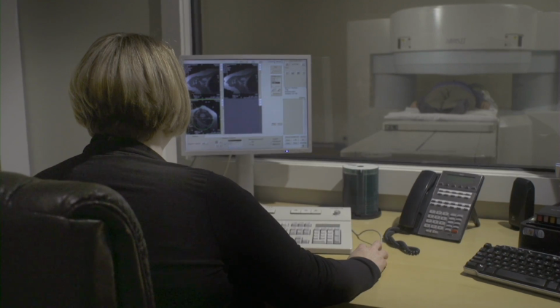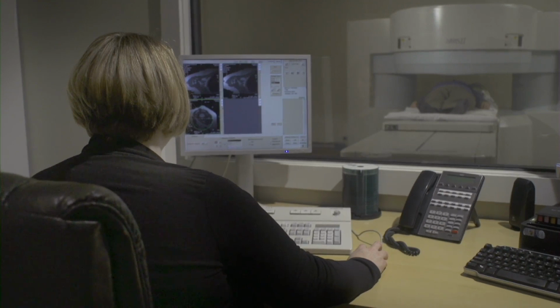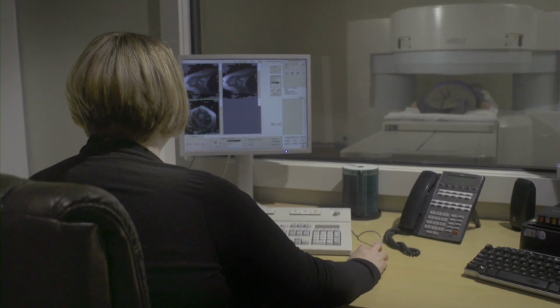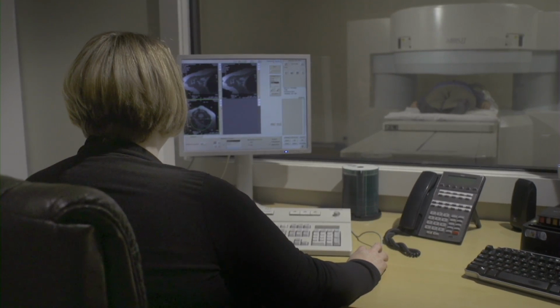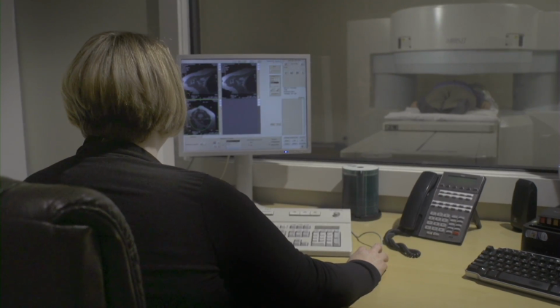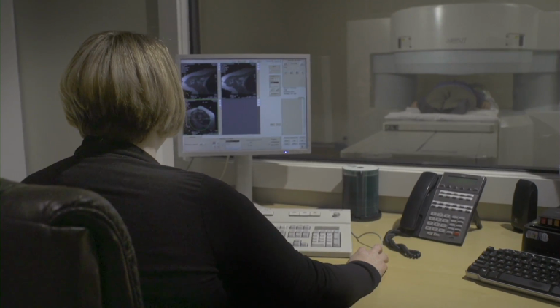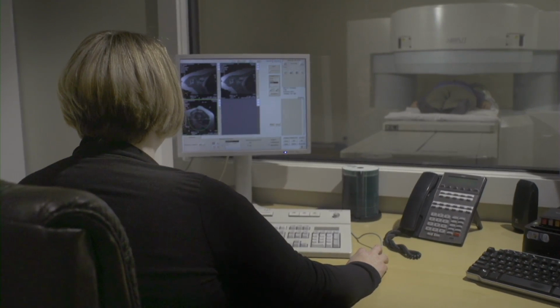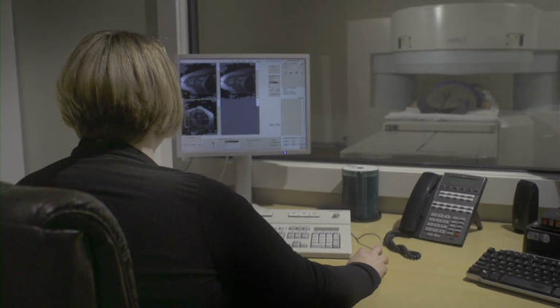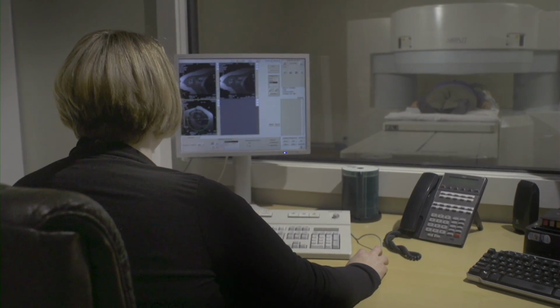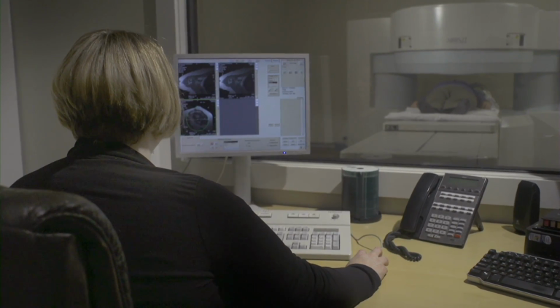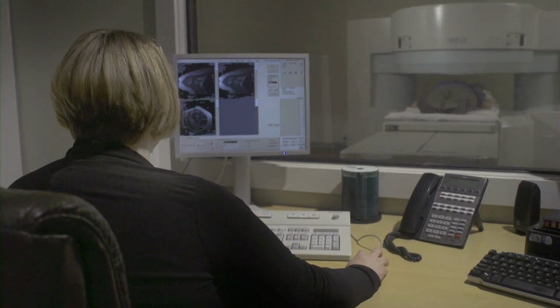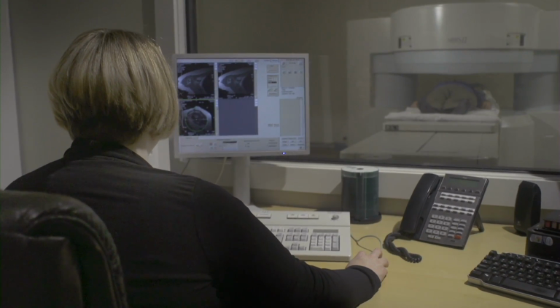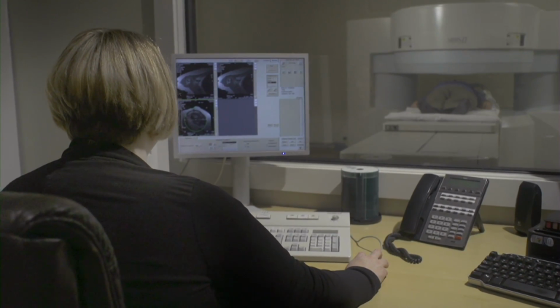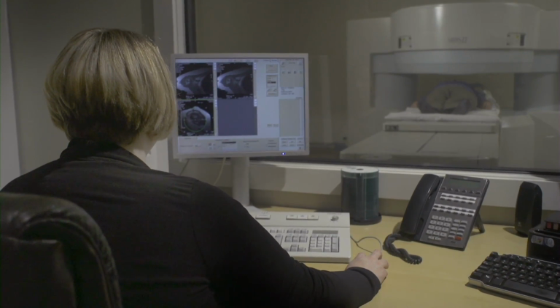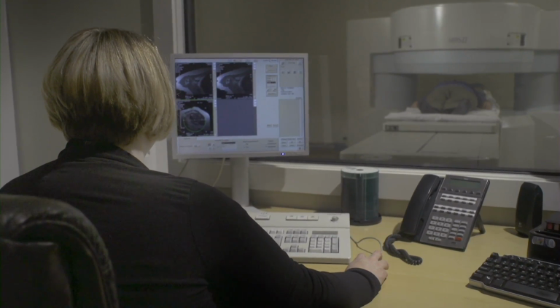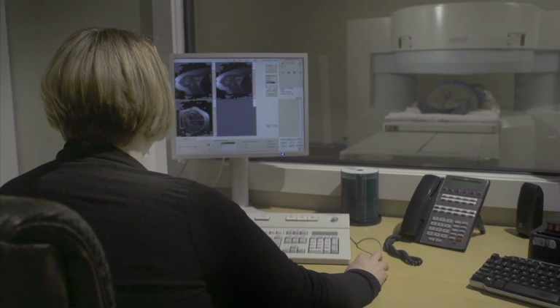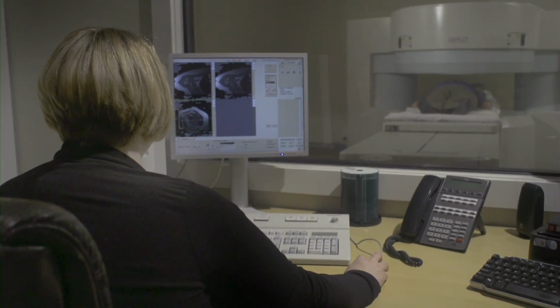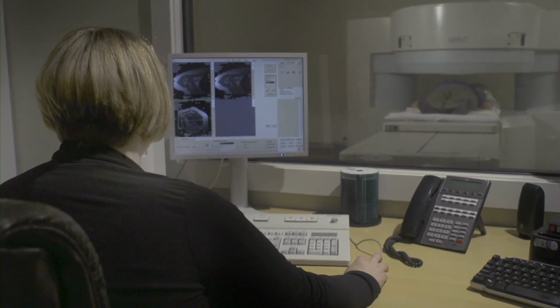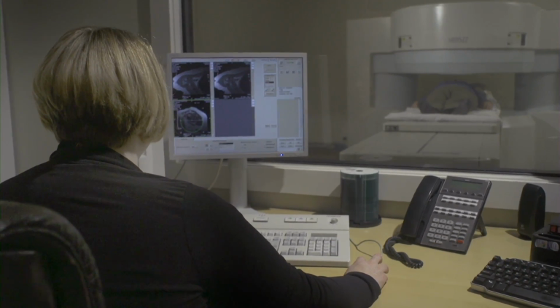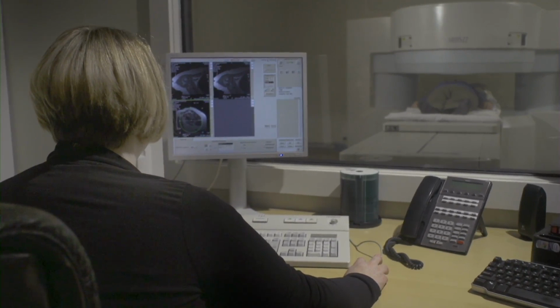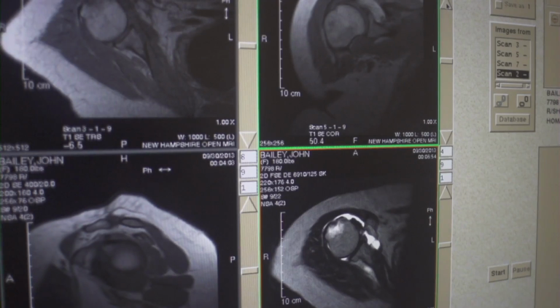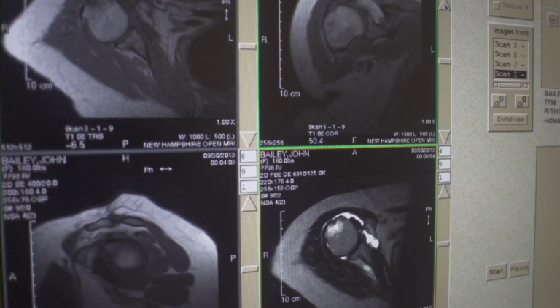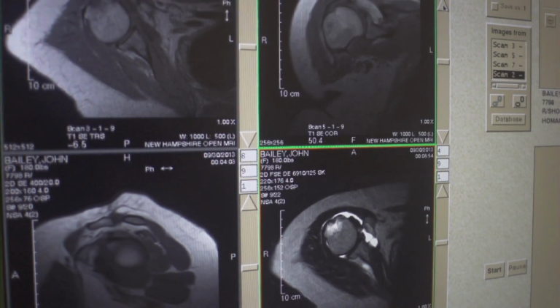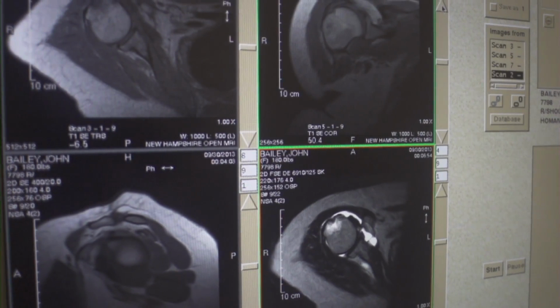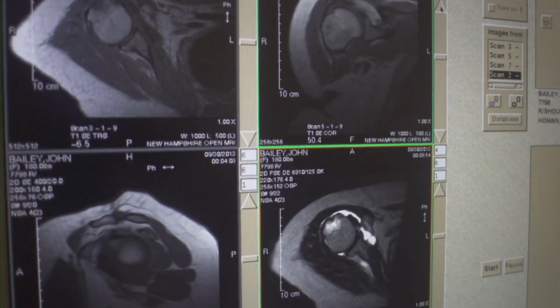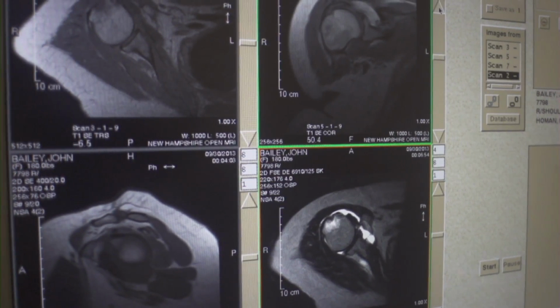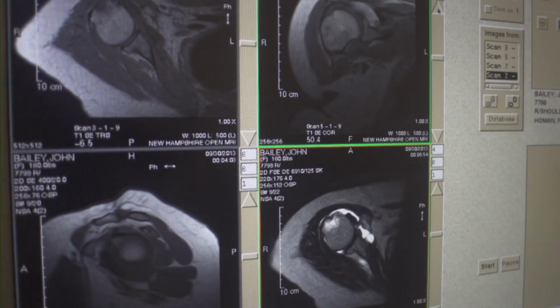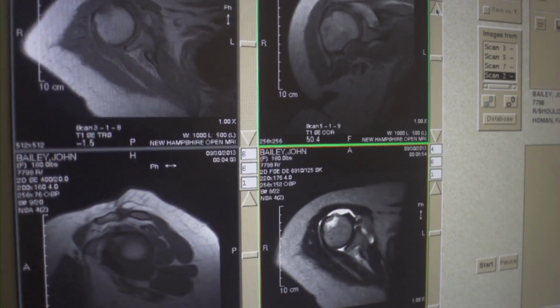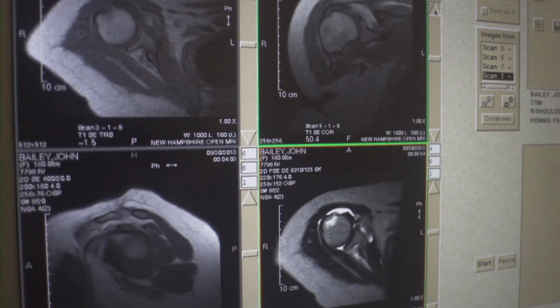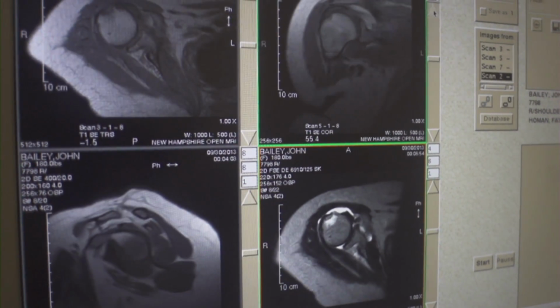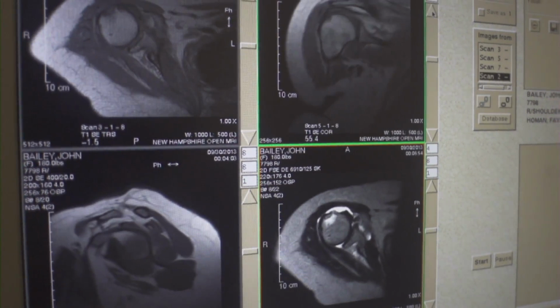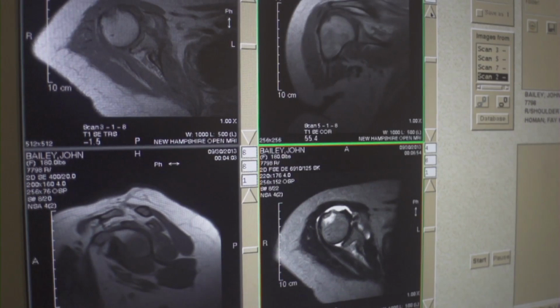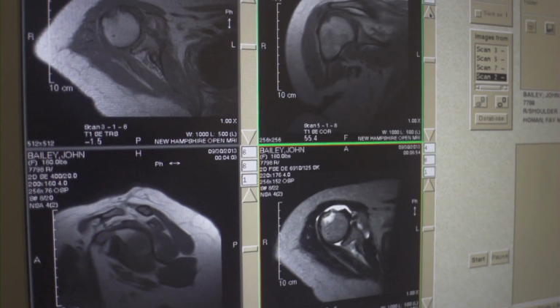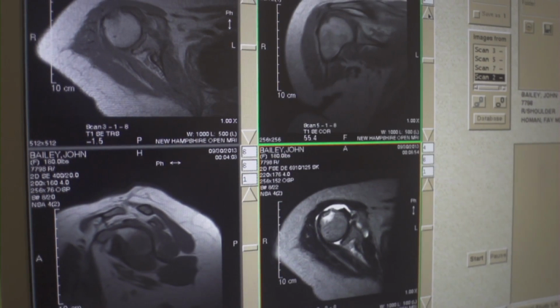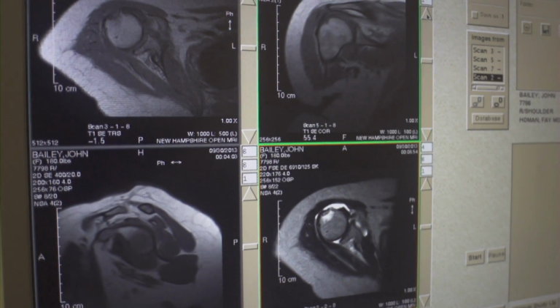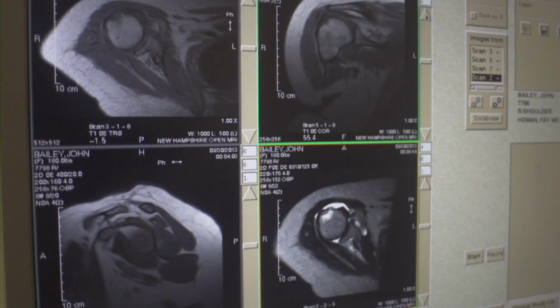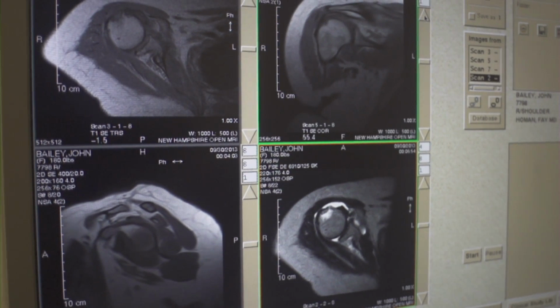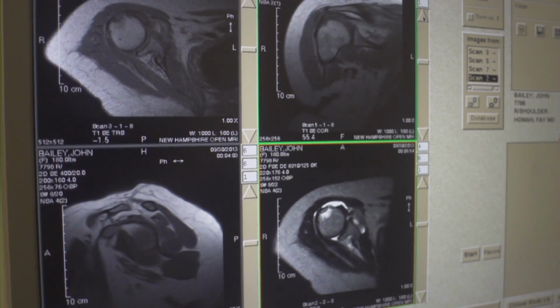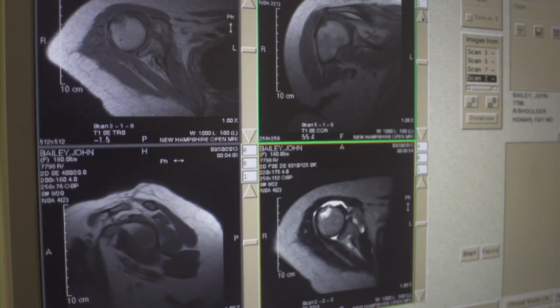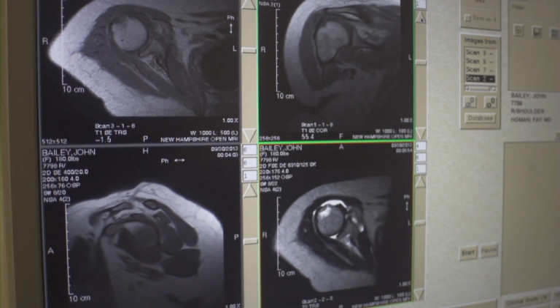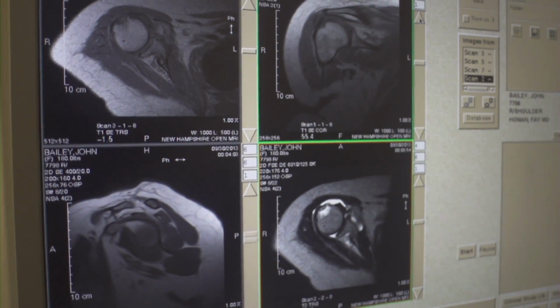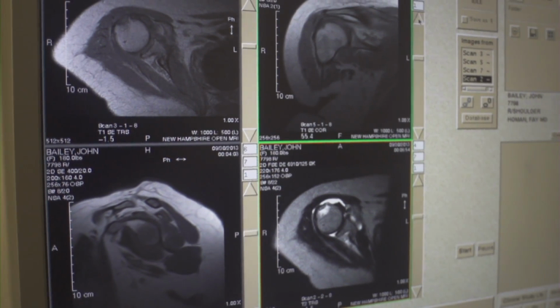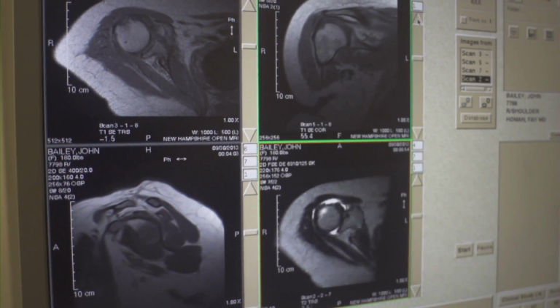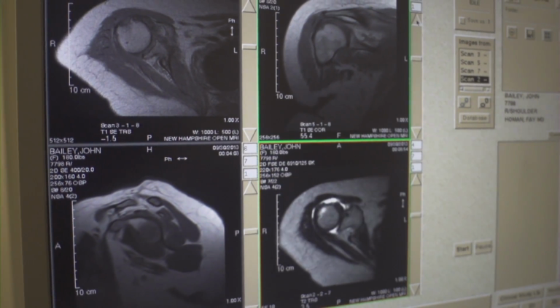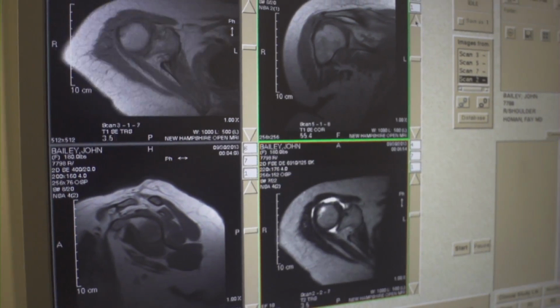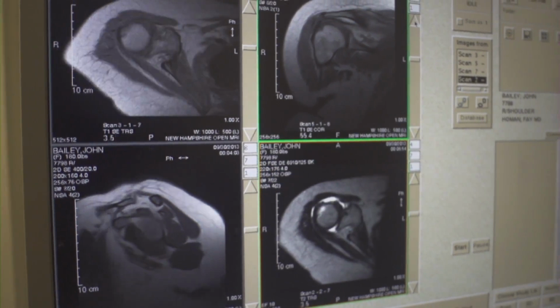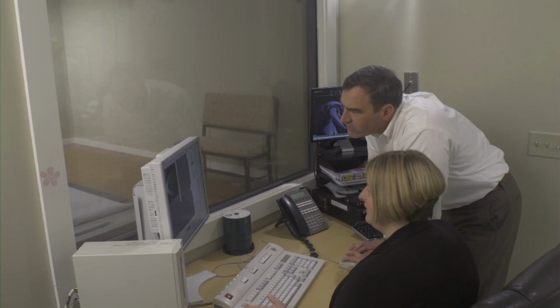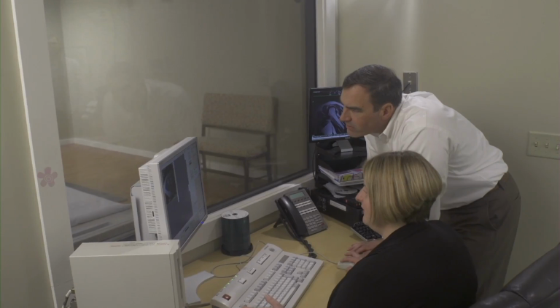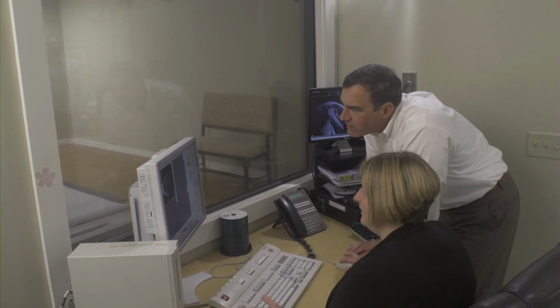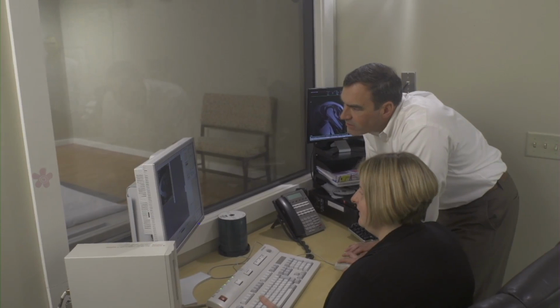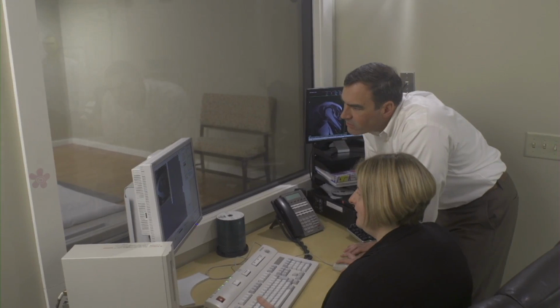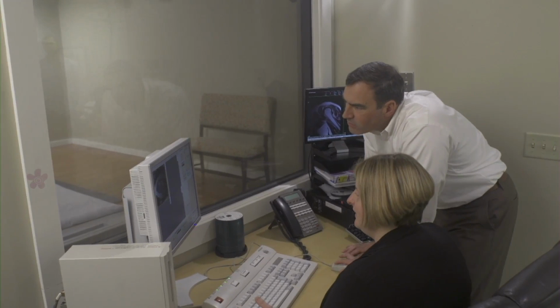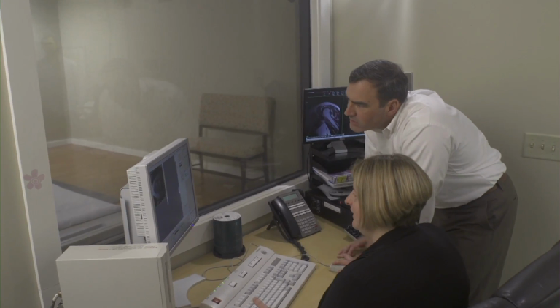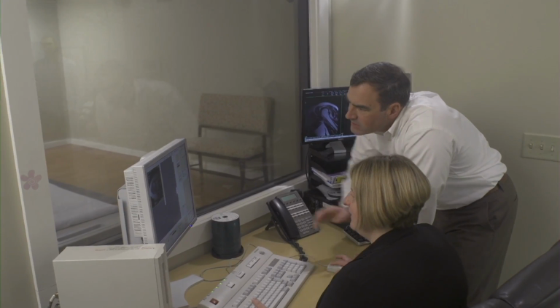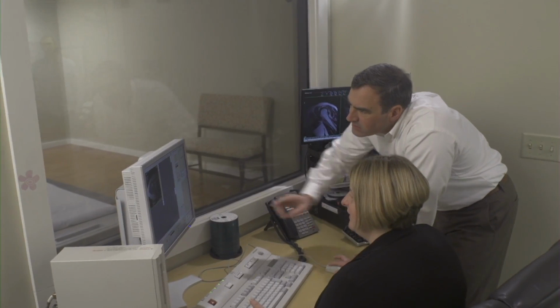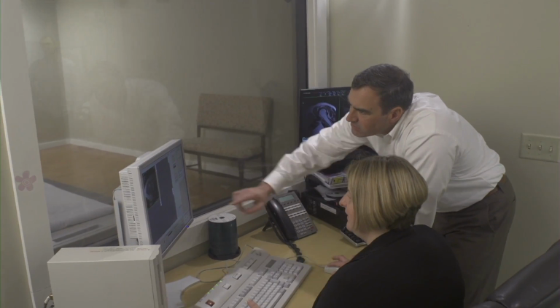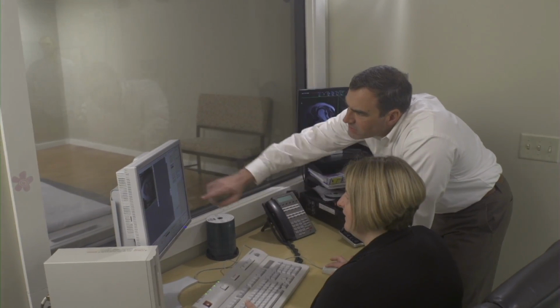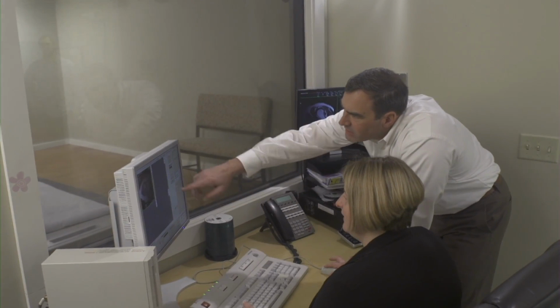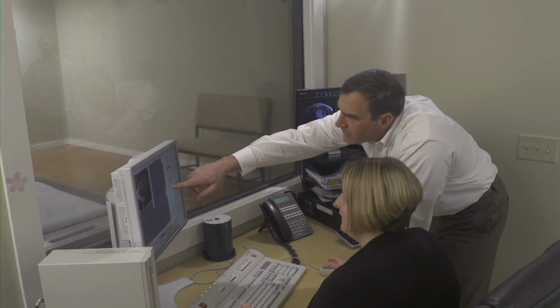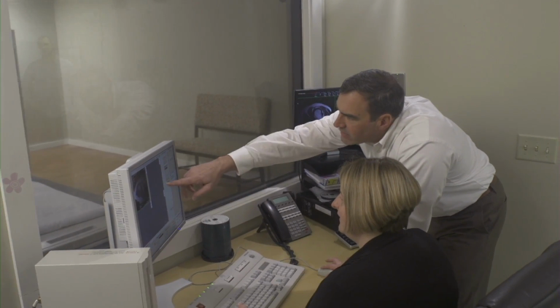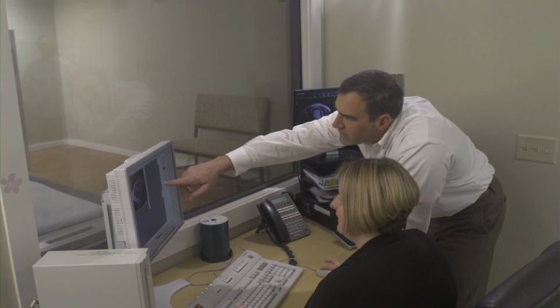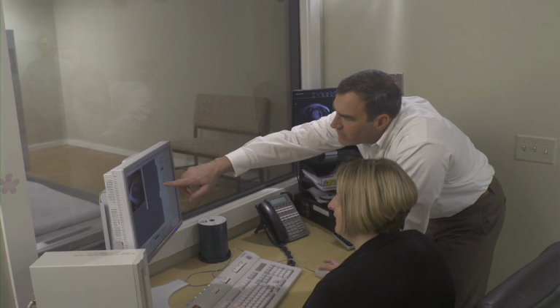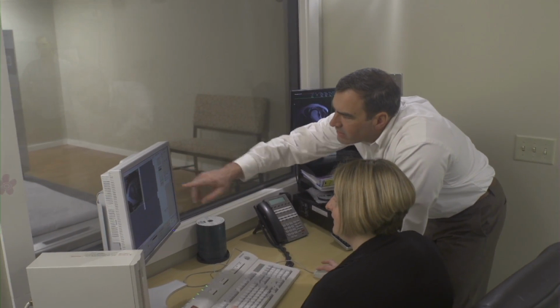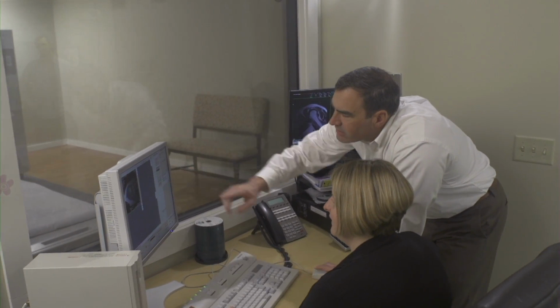Most exams take about 45 minutes. During that time, our staff will be collecting the best possible images for our radiologists to make a diagnosis.